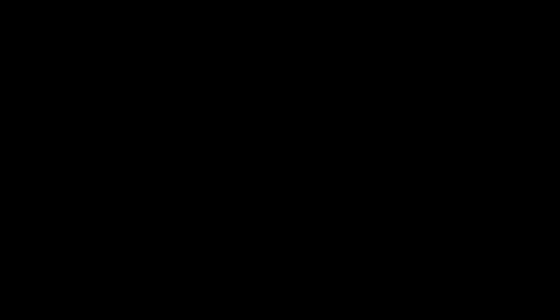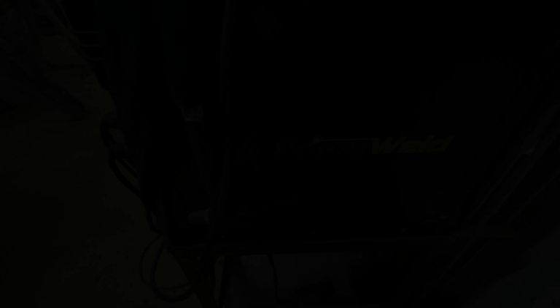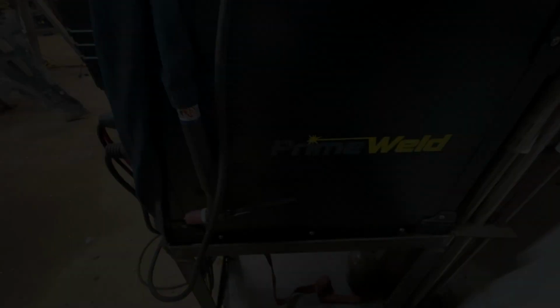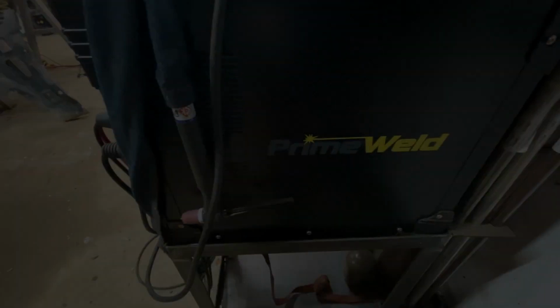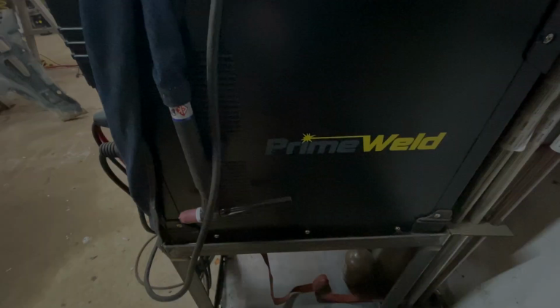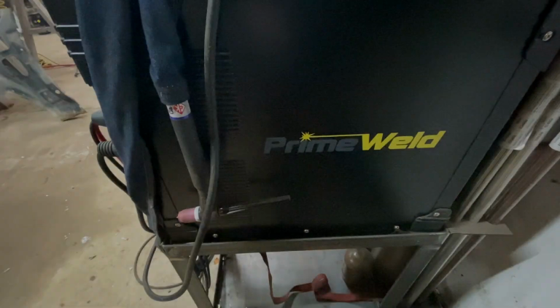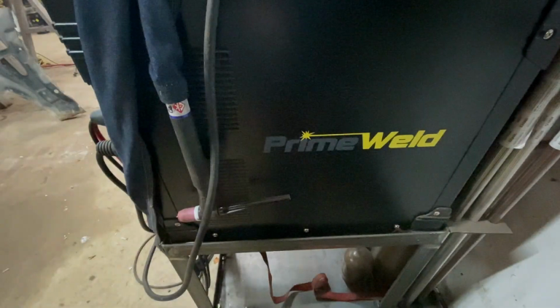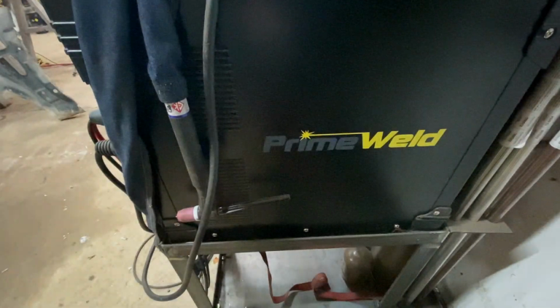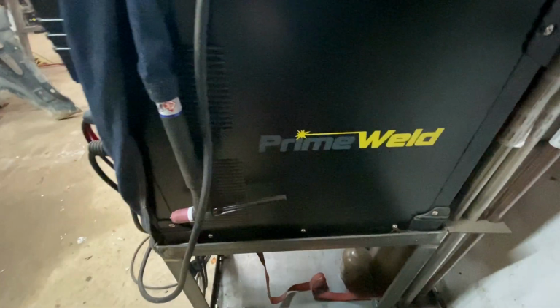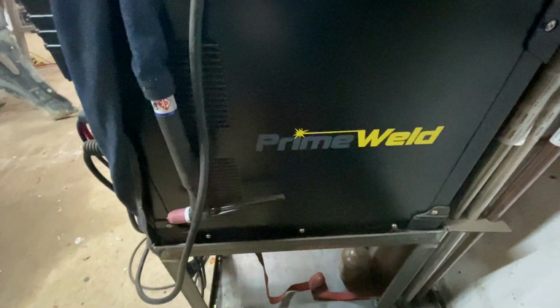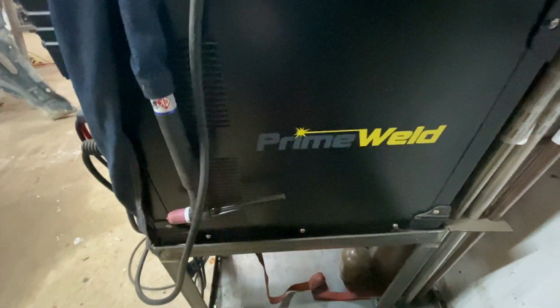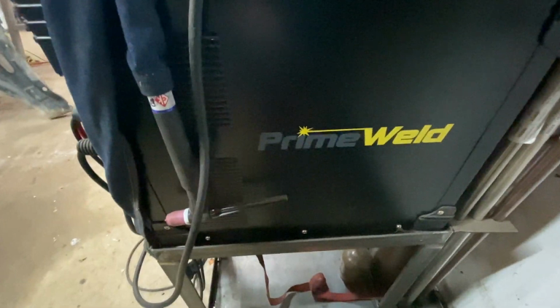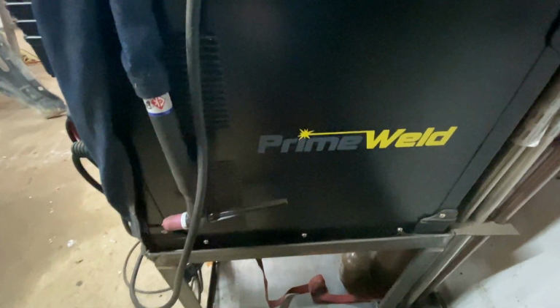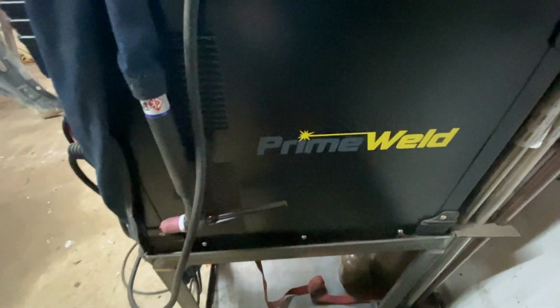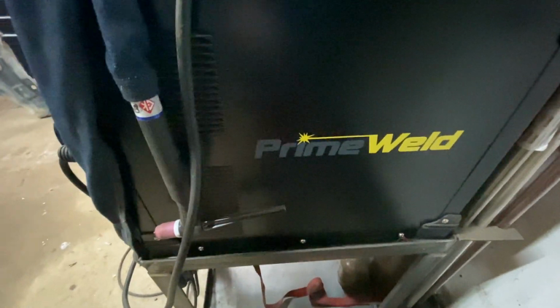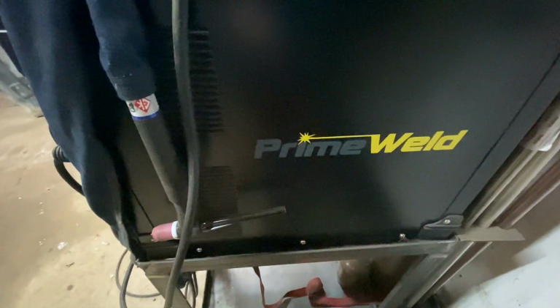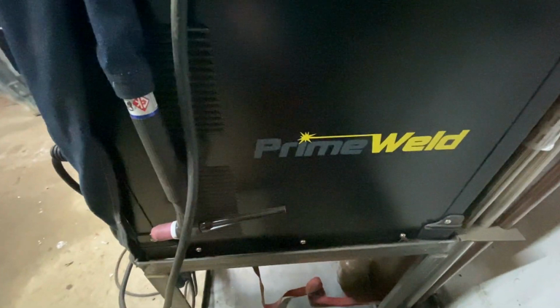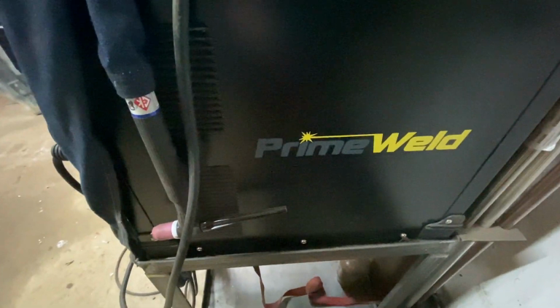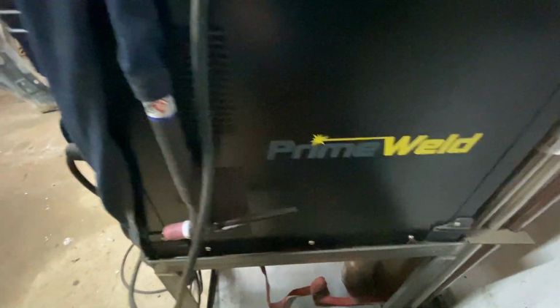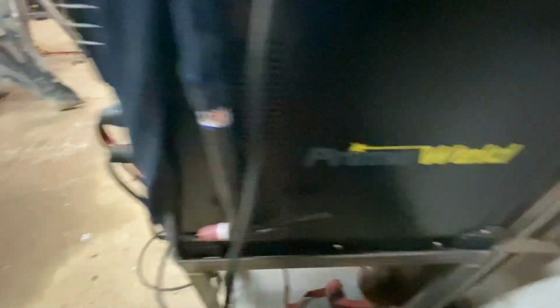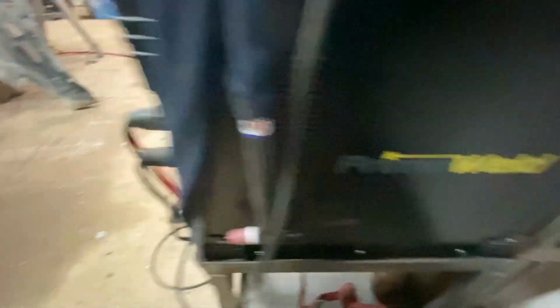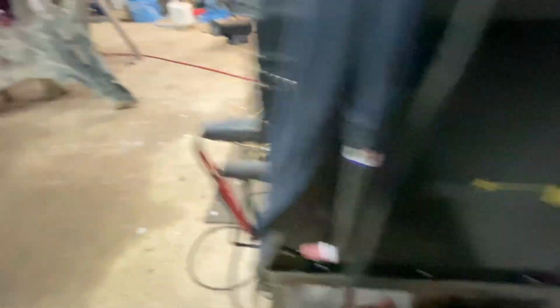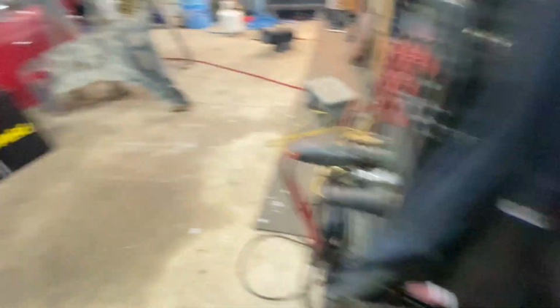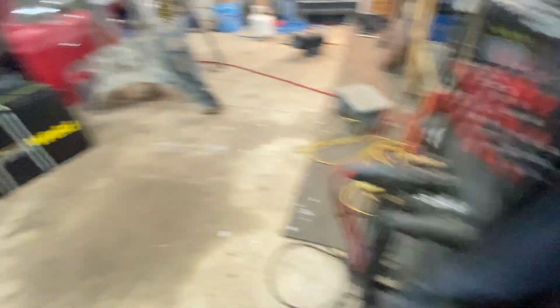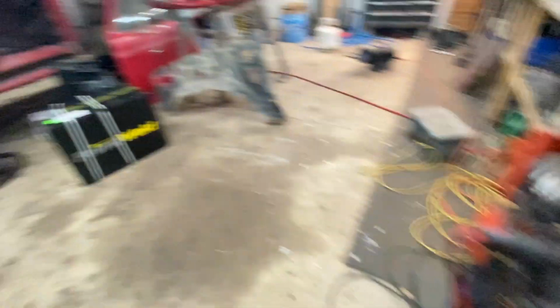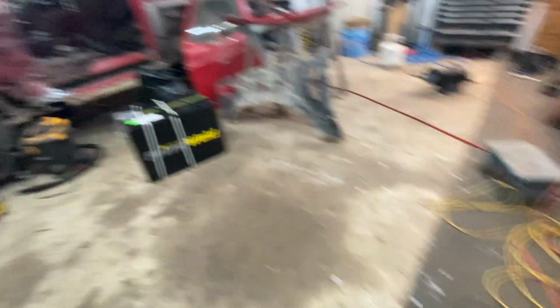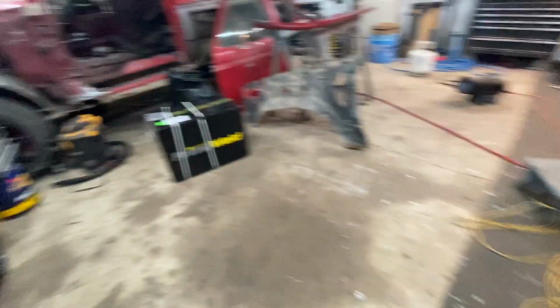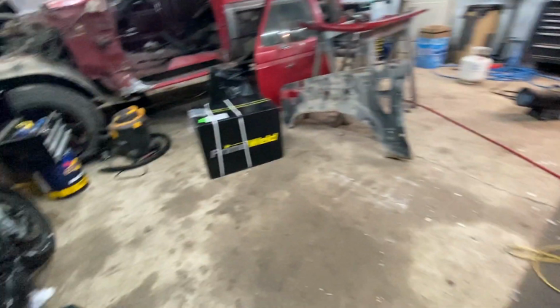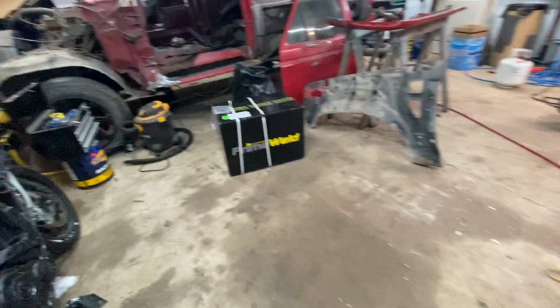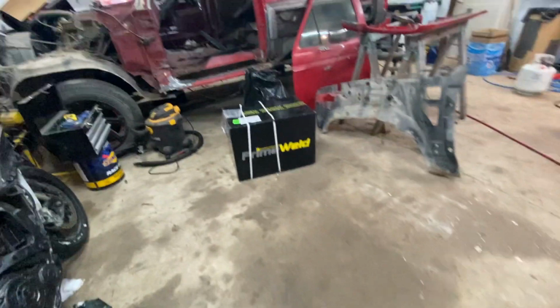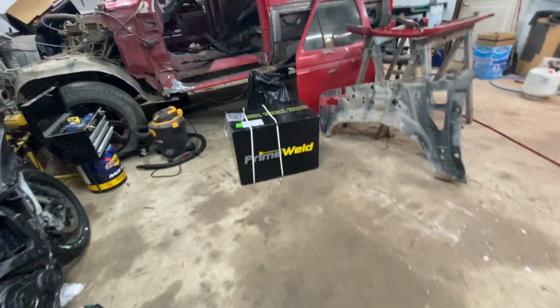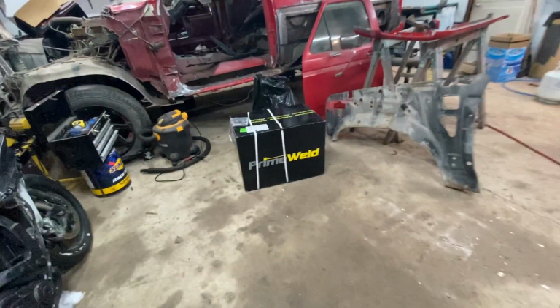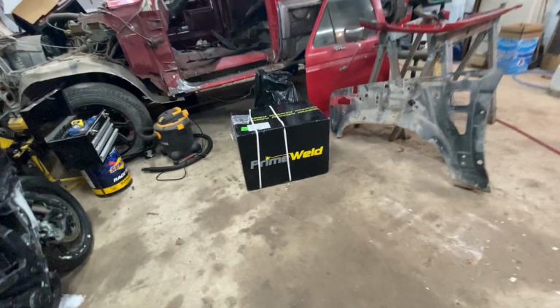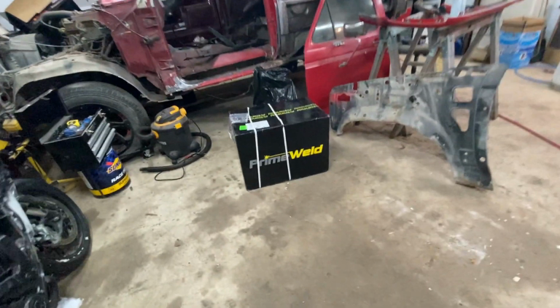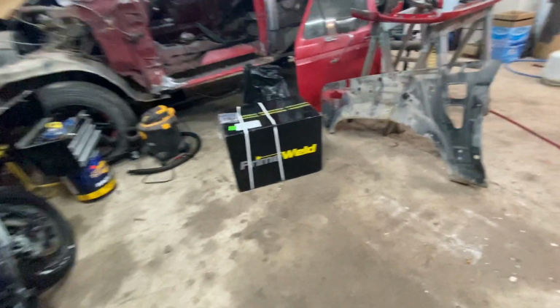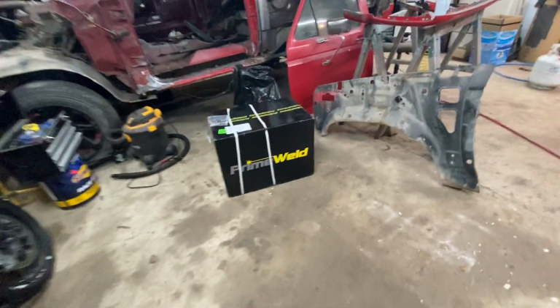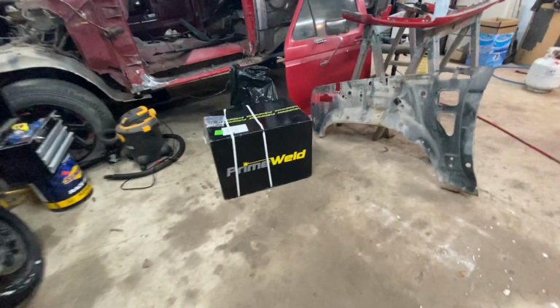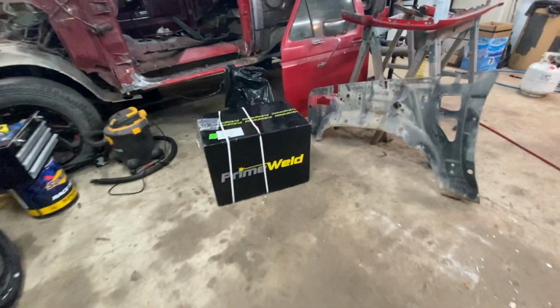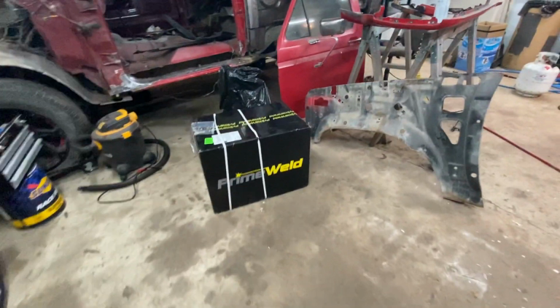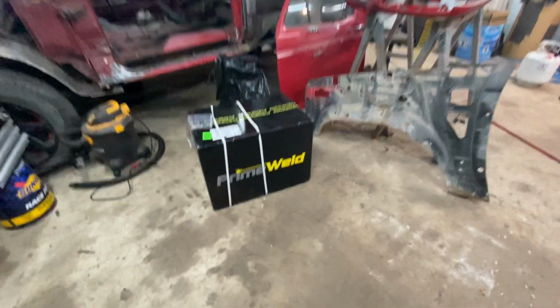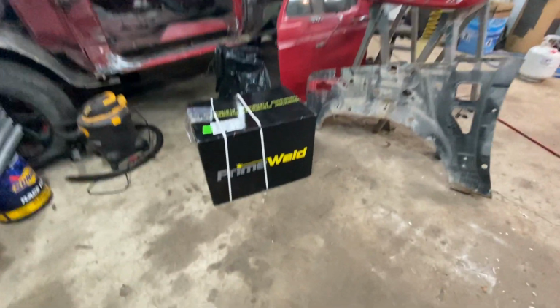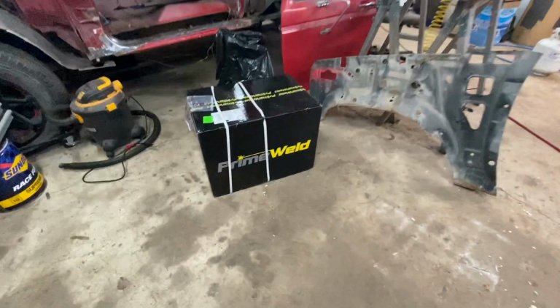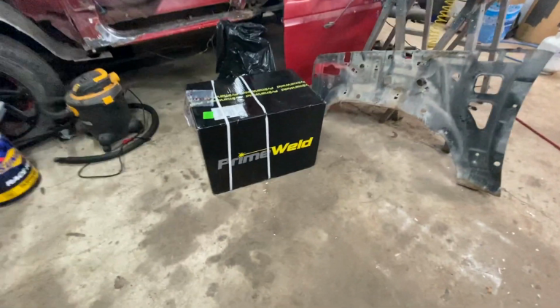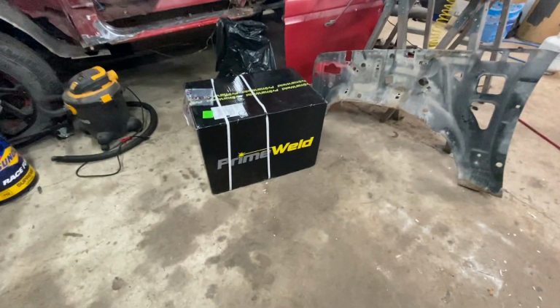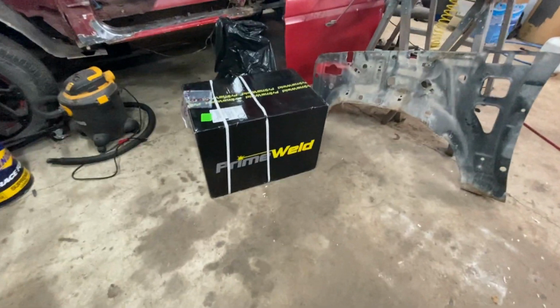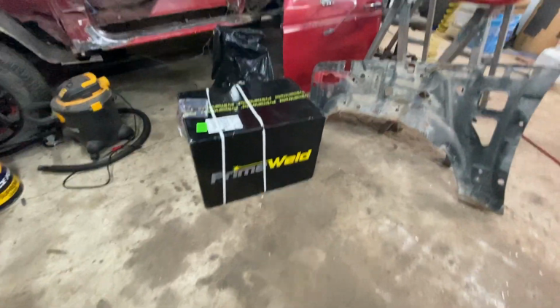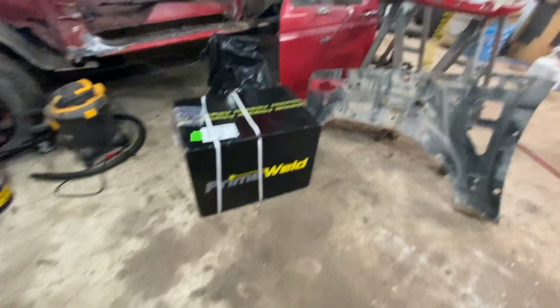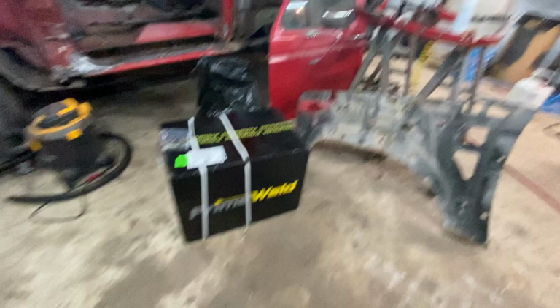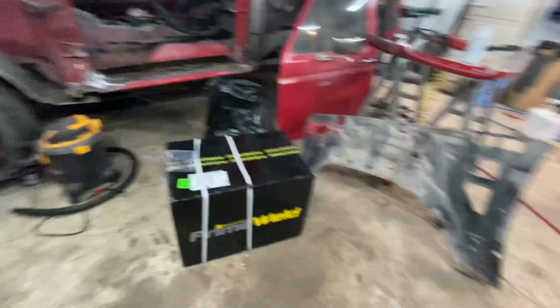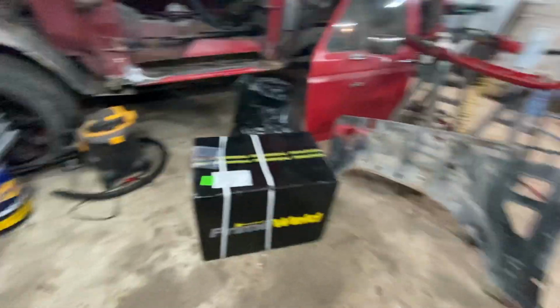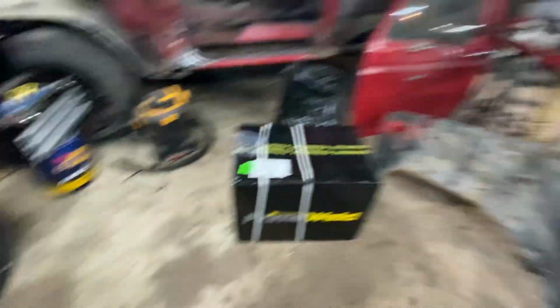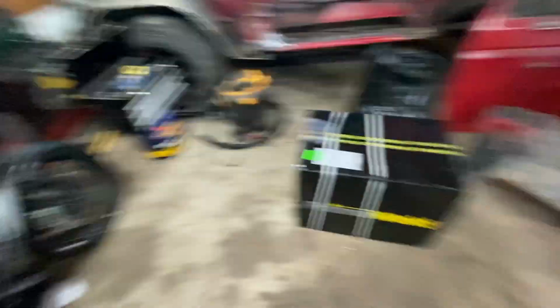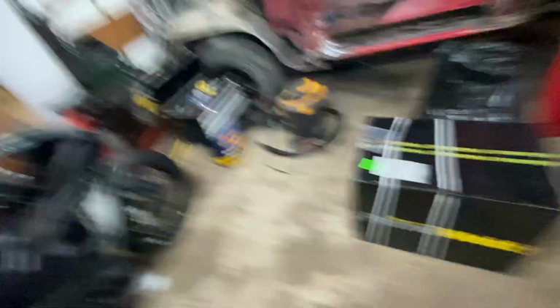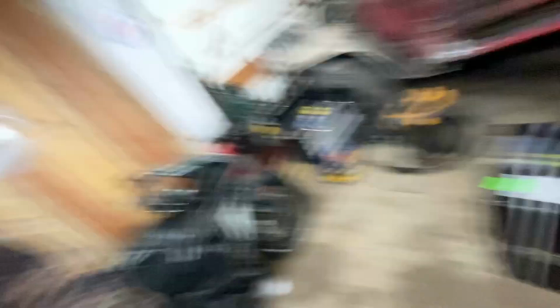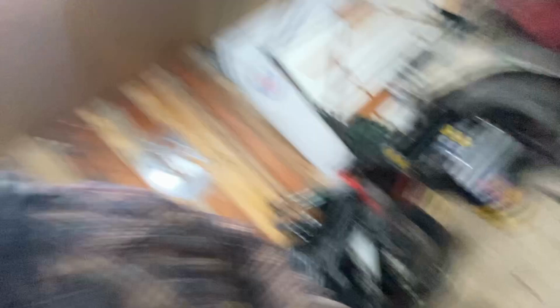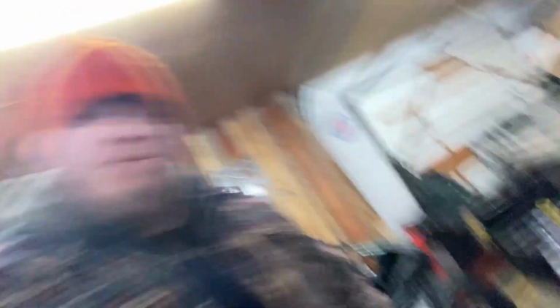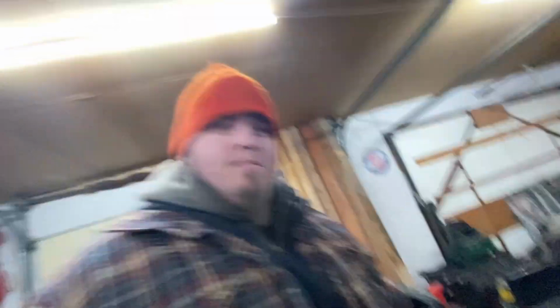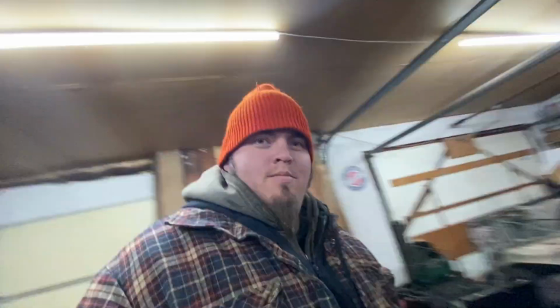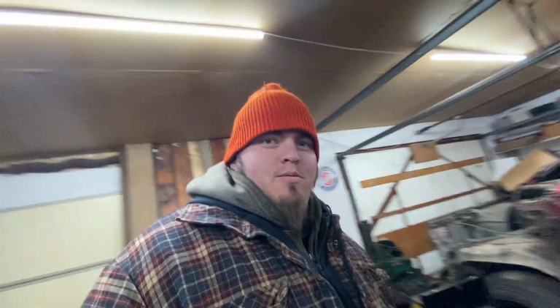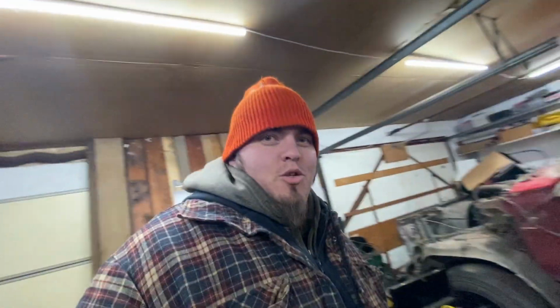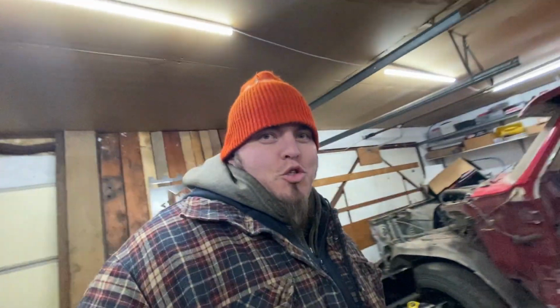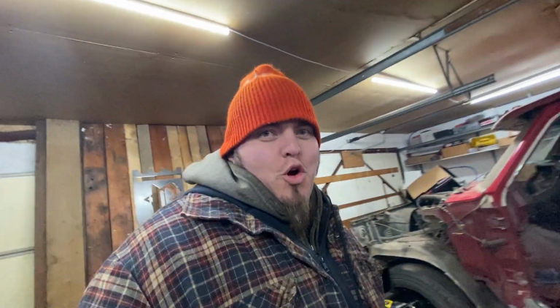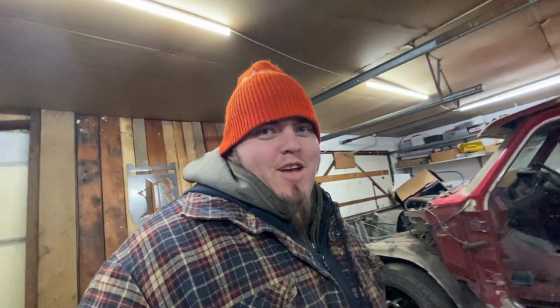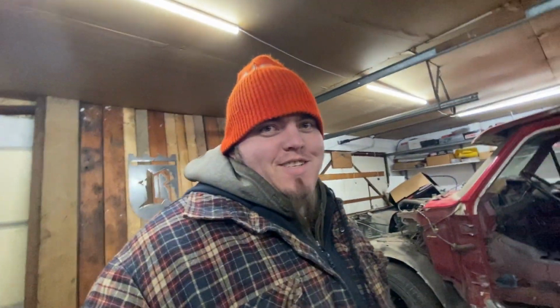Well guys, it's official. I'm officially a PrimeWeld fanboy. New toys!